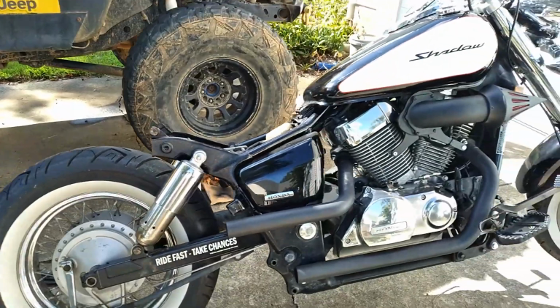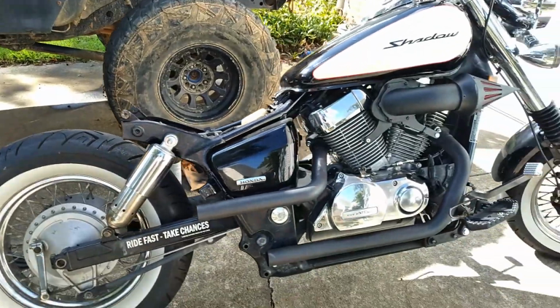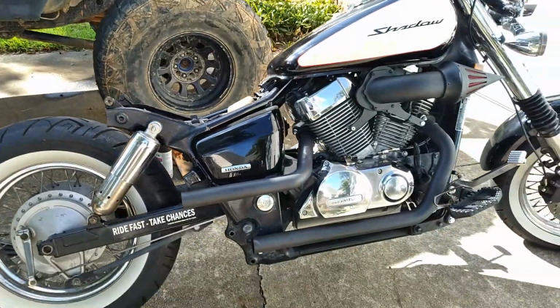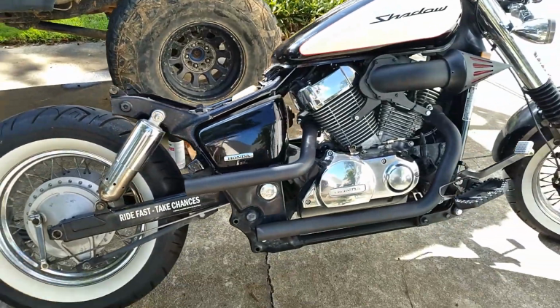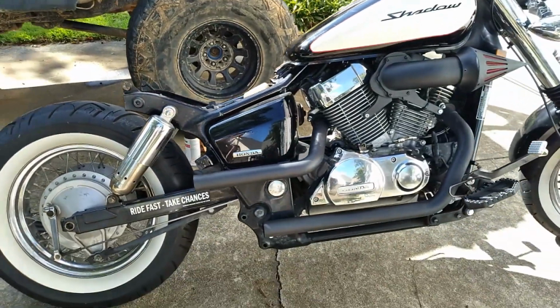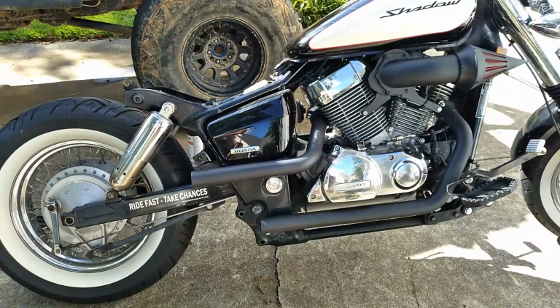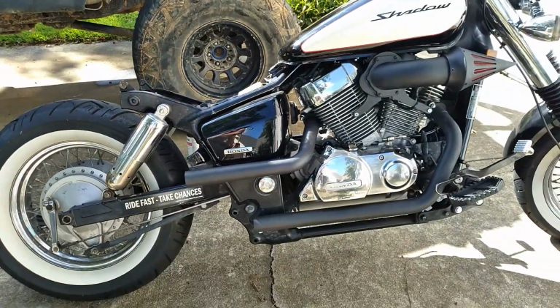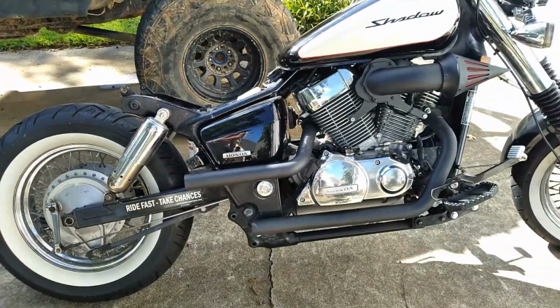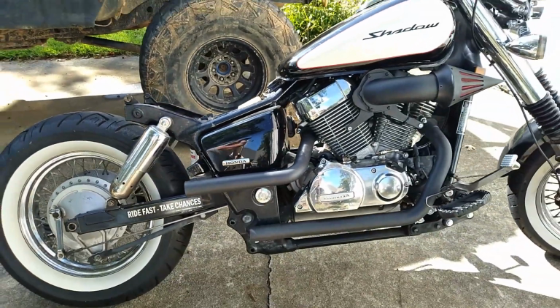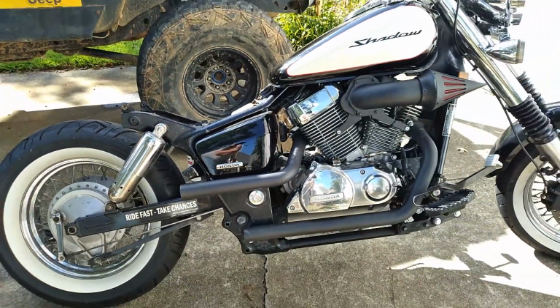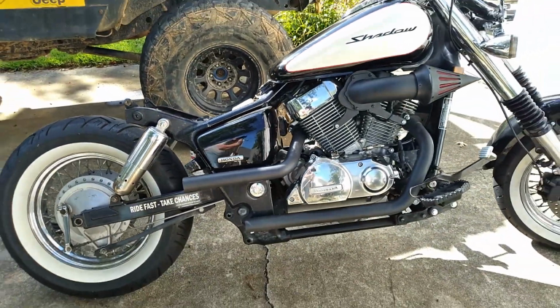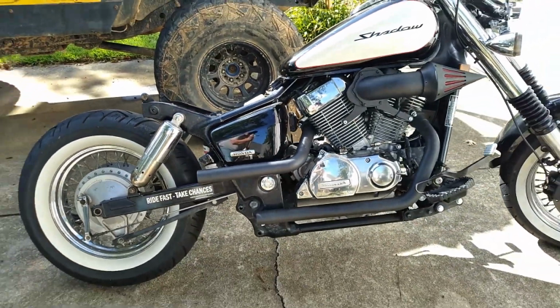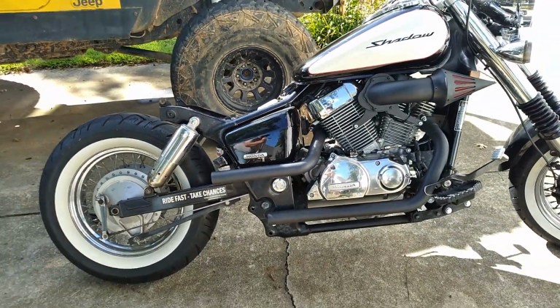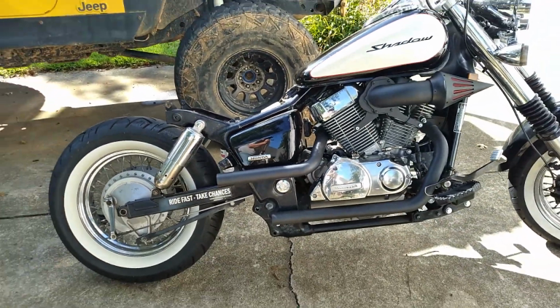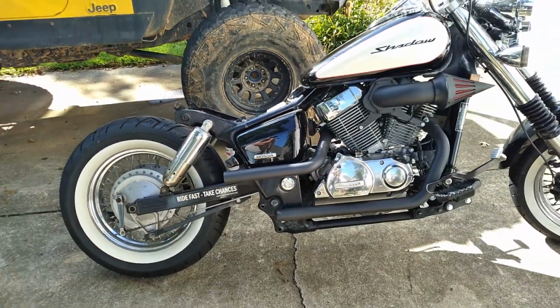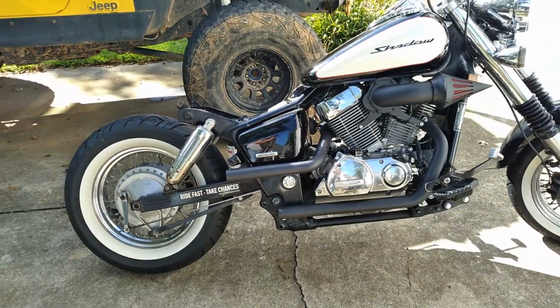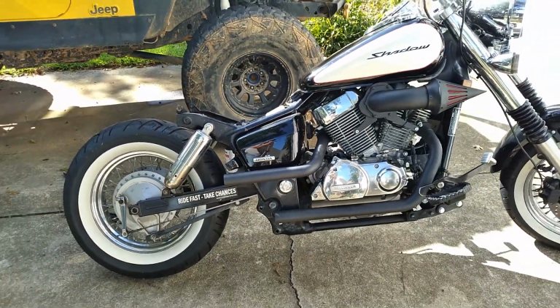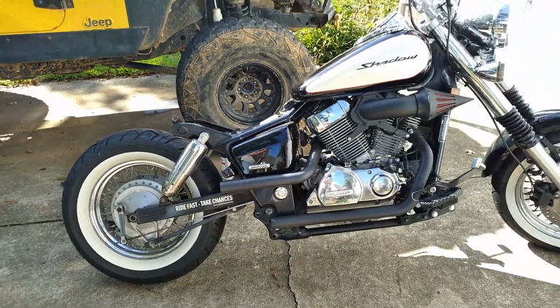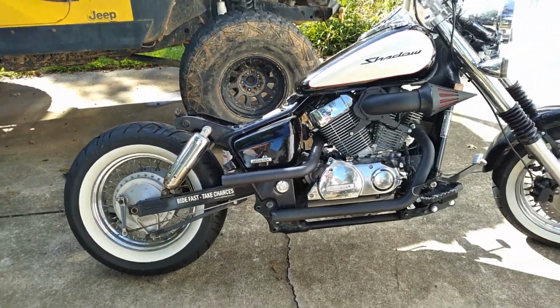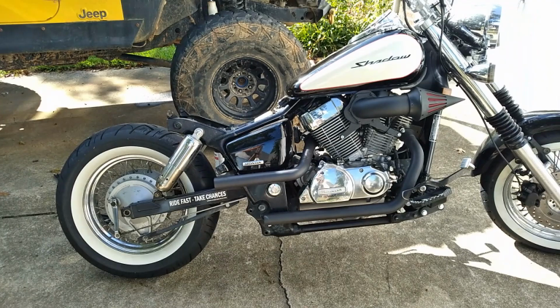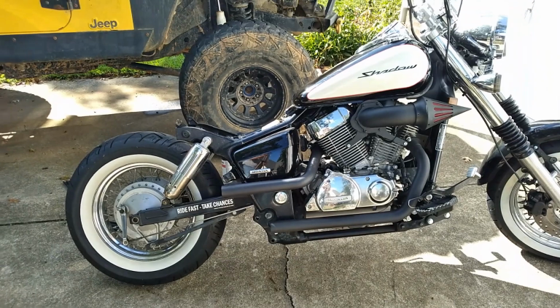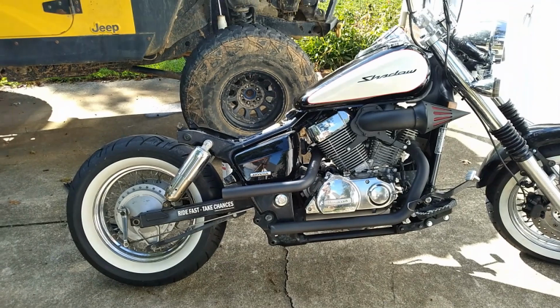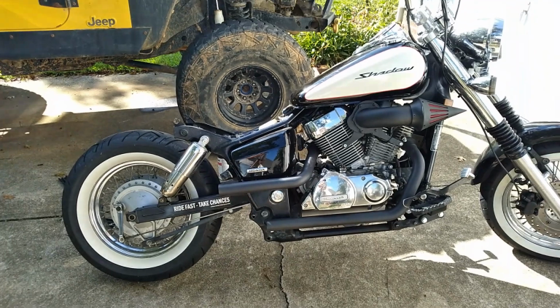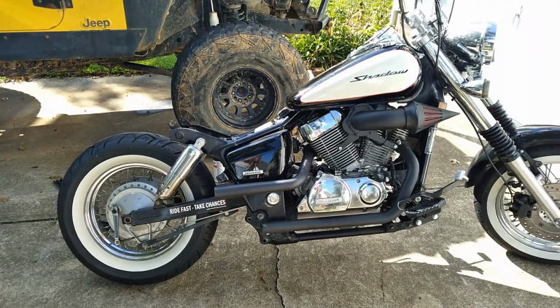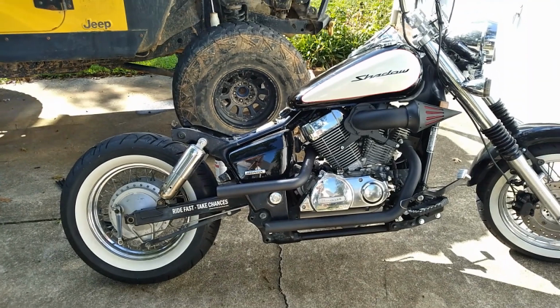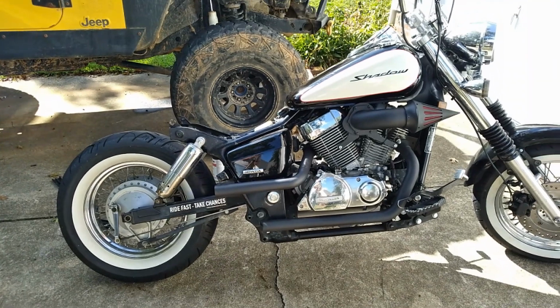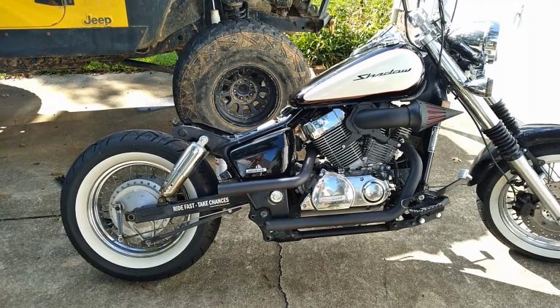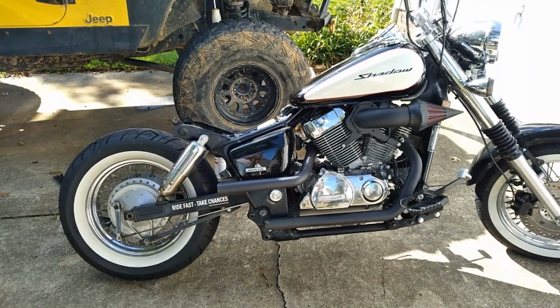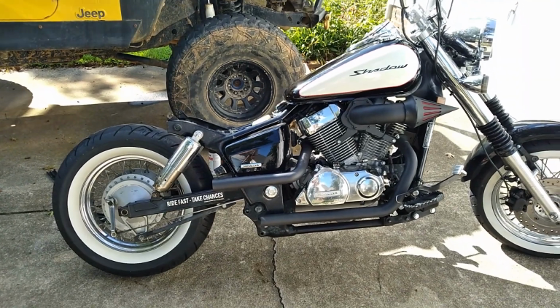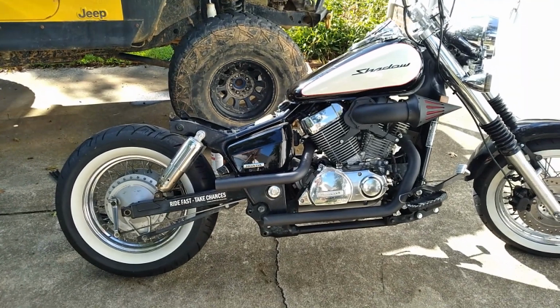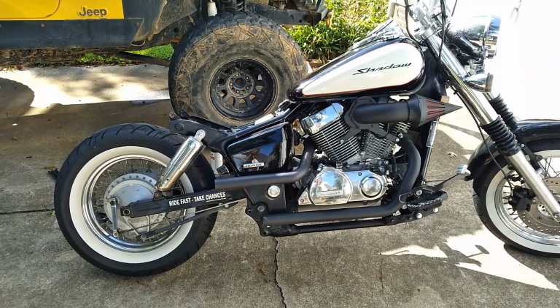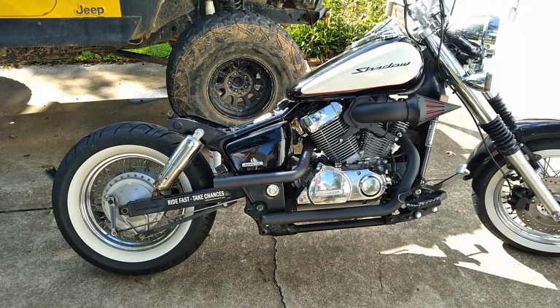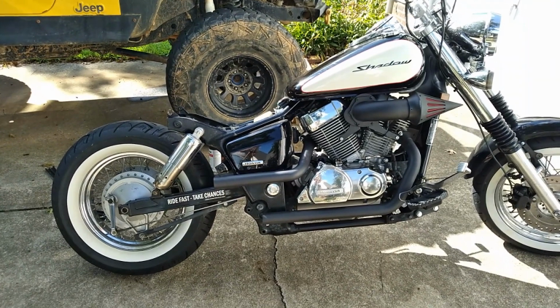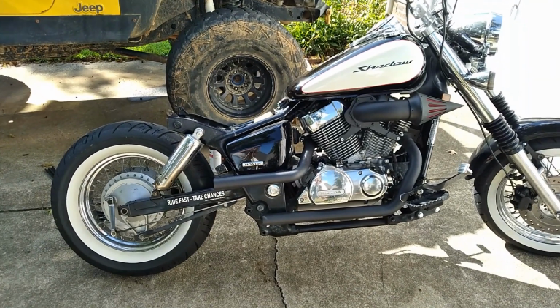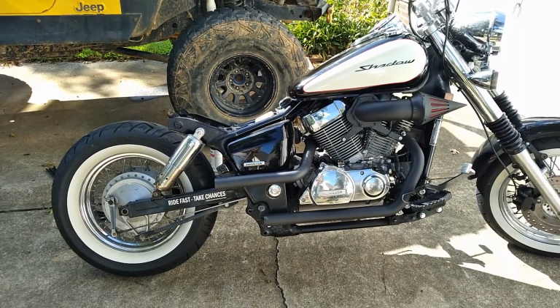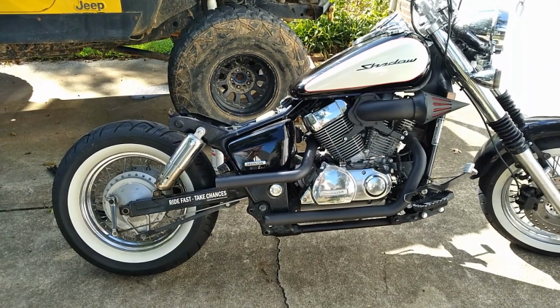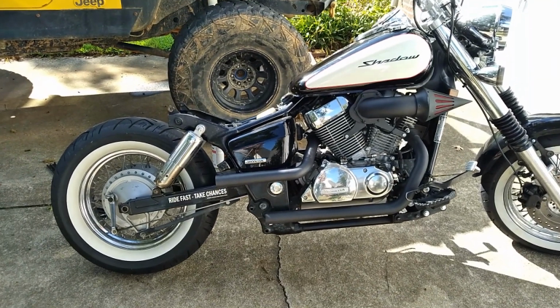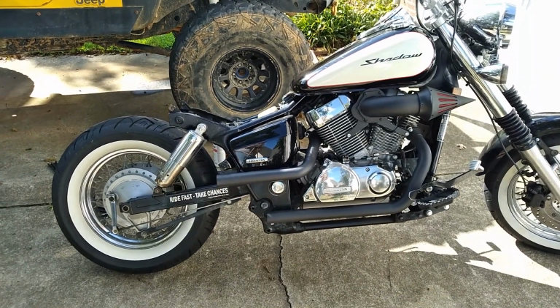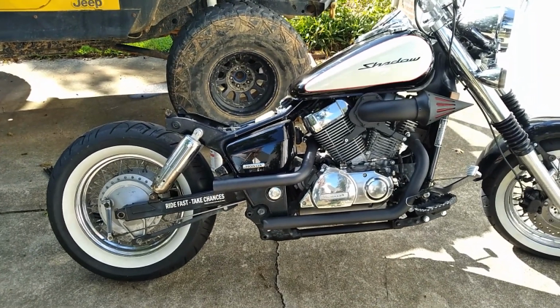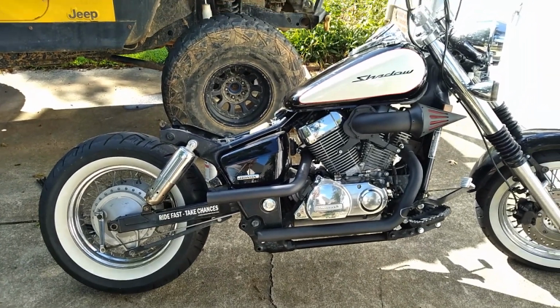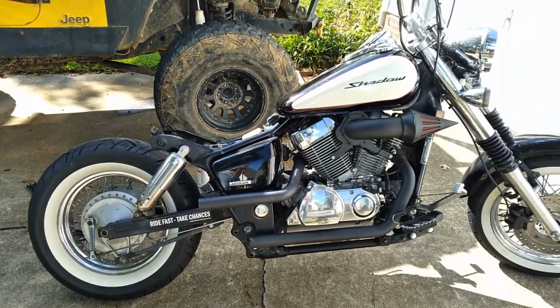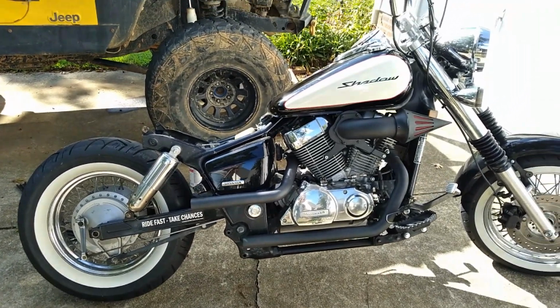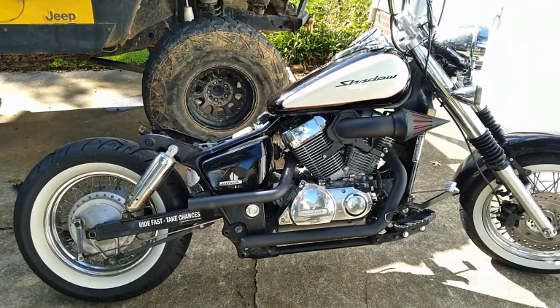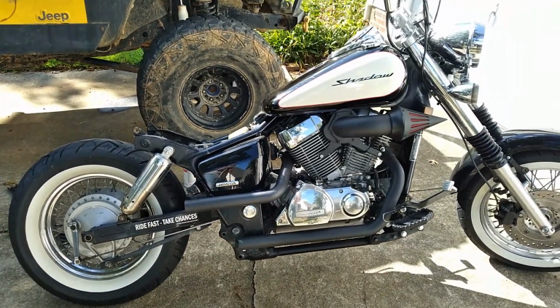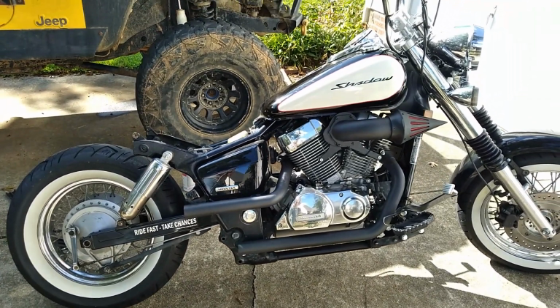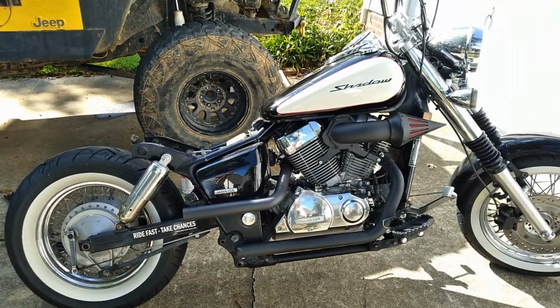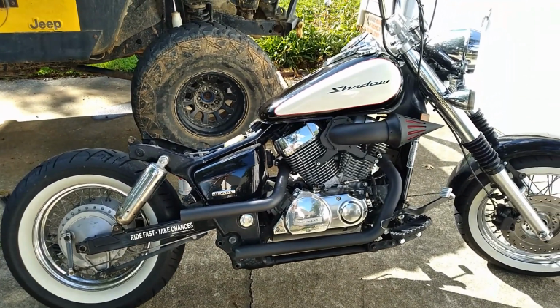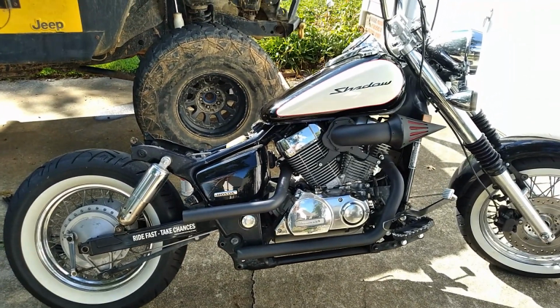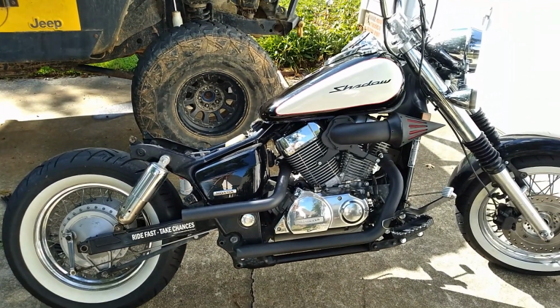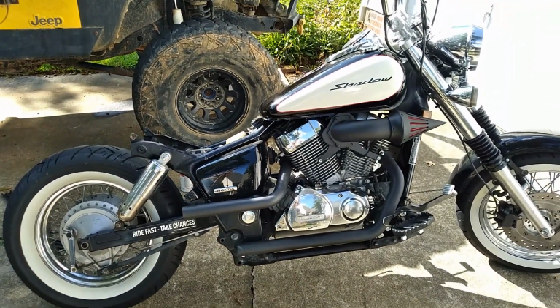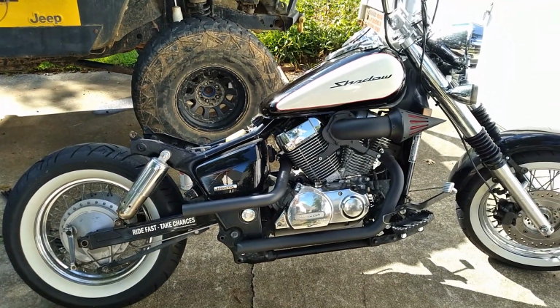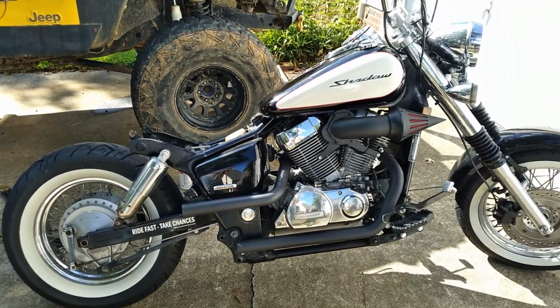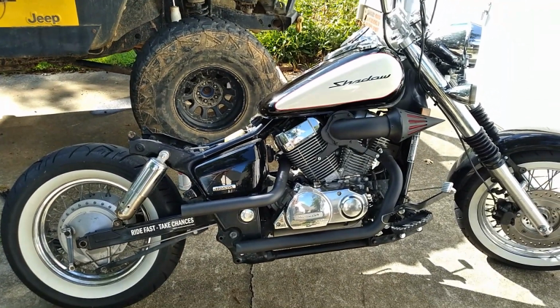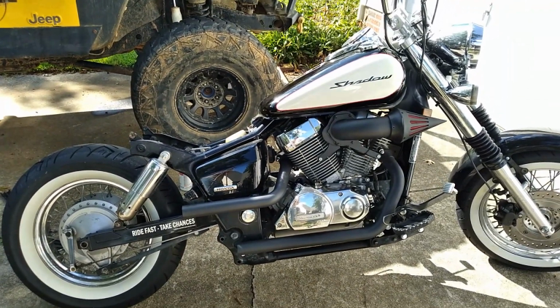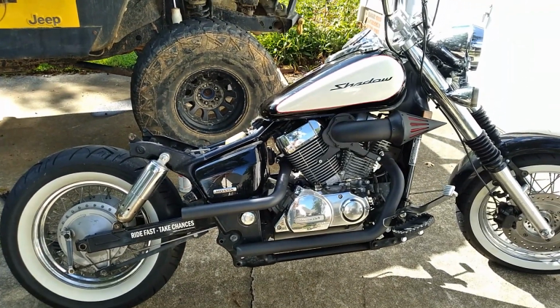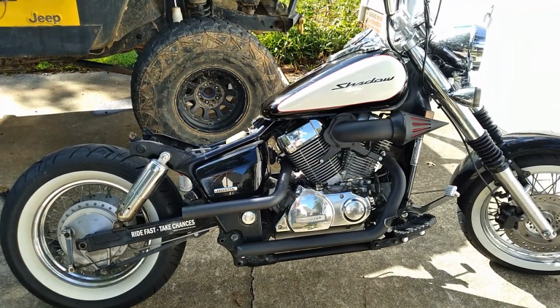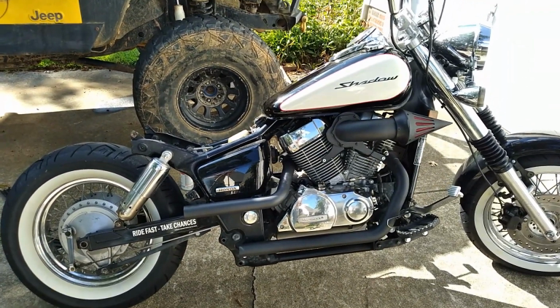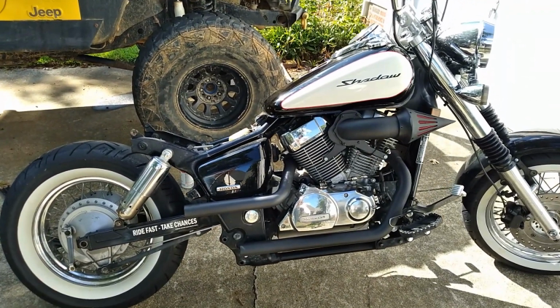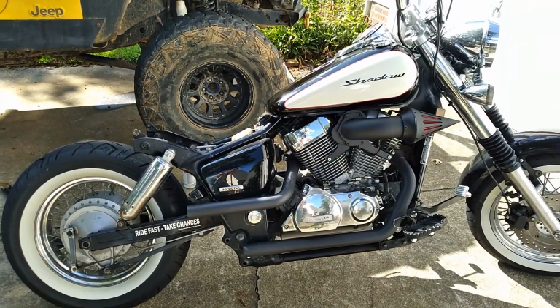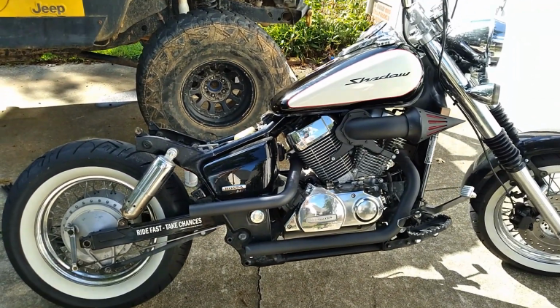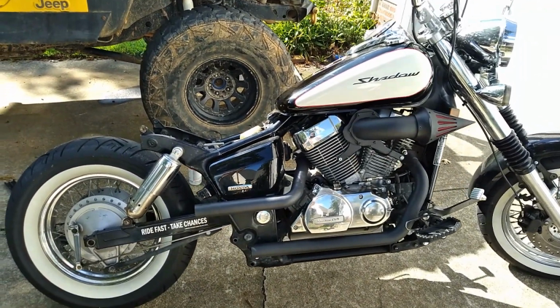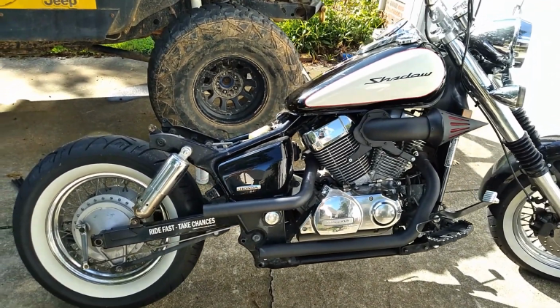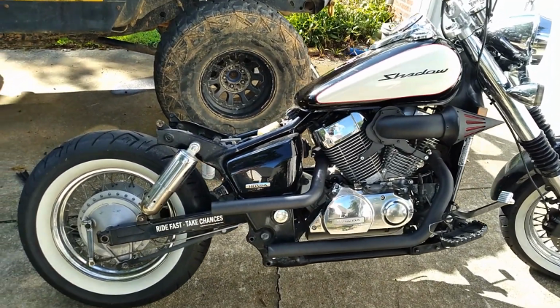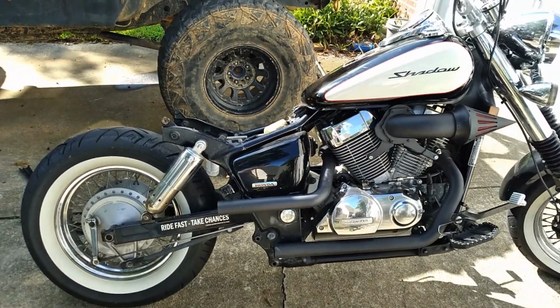Alright, frame is cut. That was a little nerve-wracking — I've been anxious about that all day, to be honest.